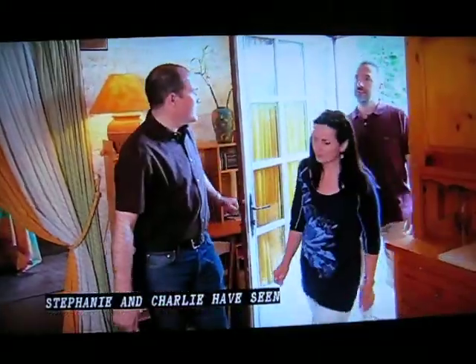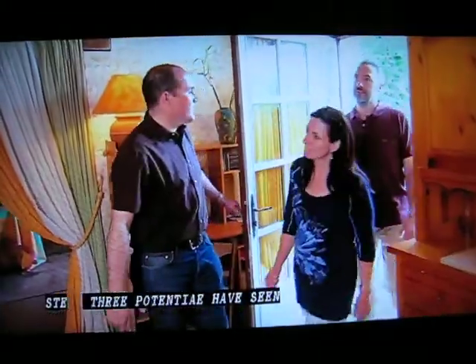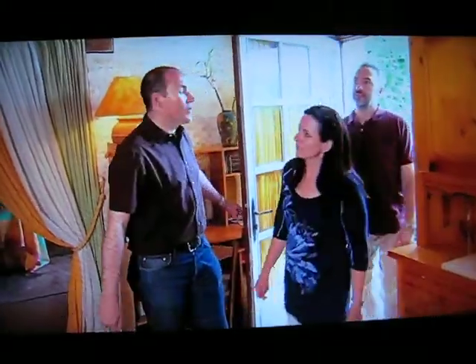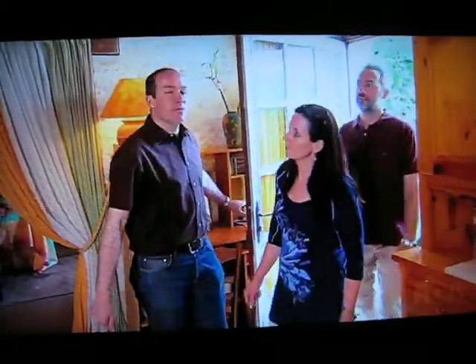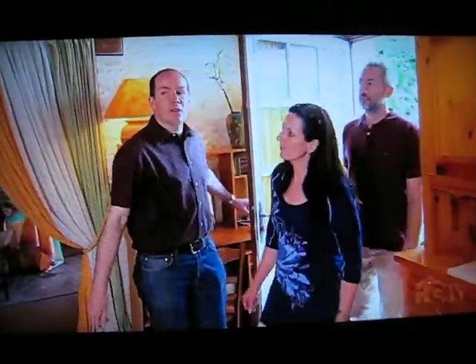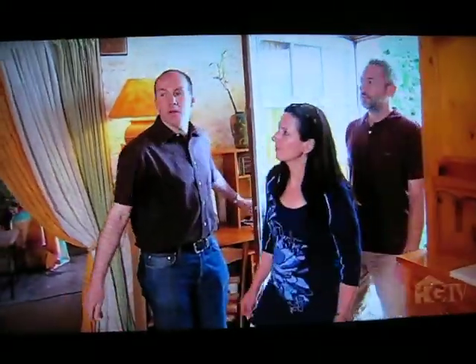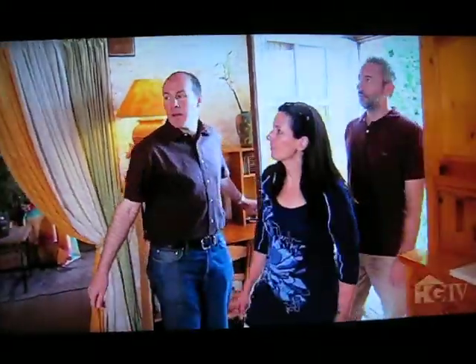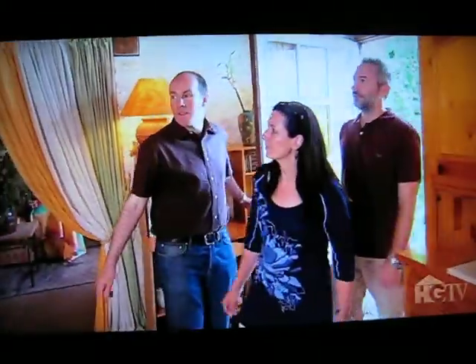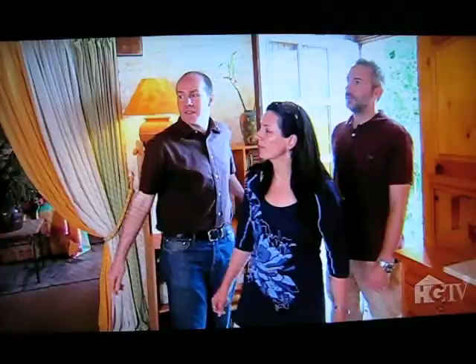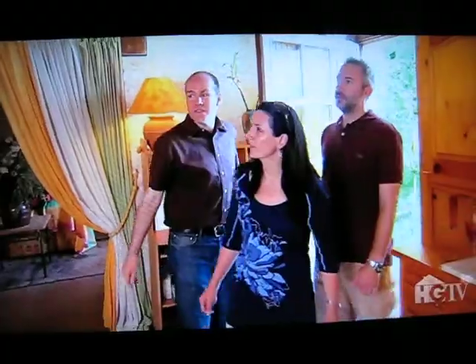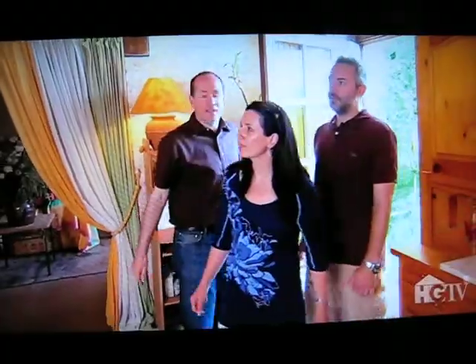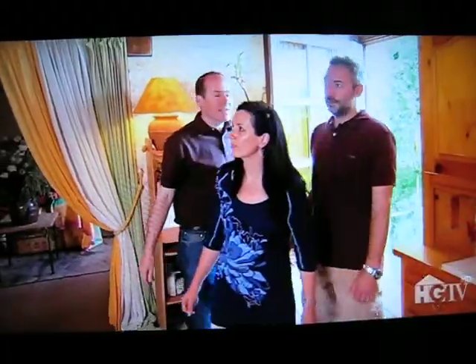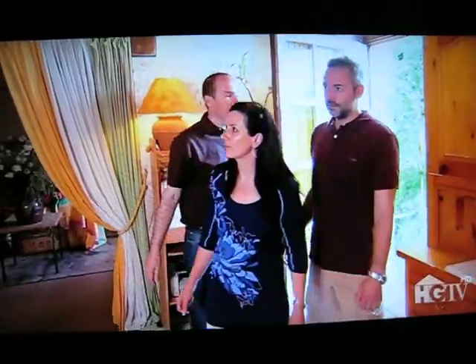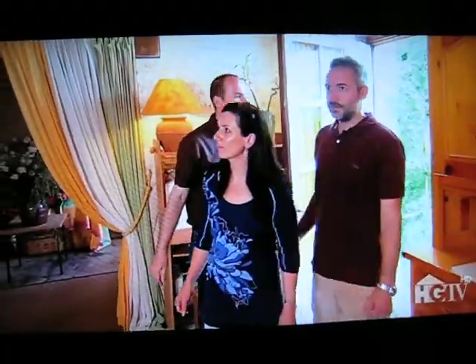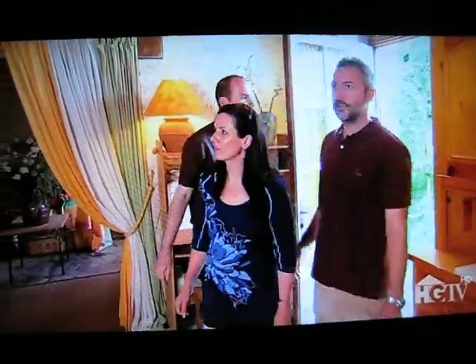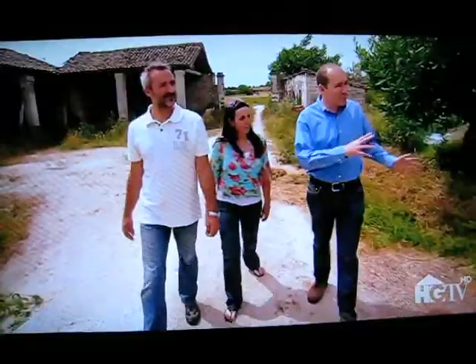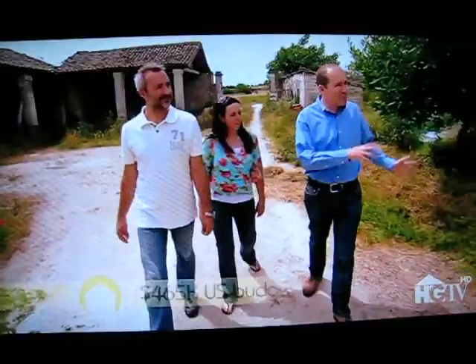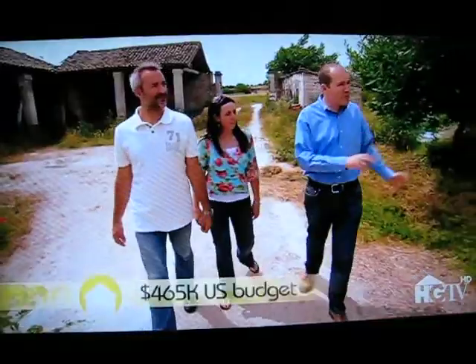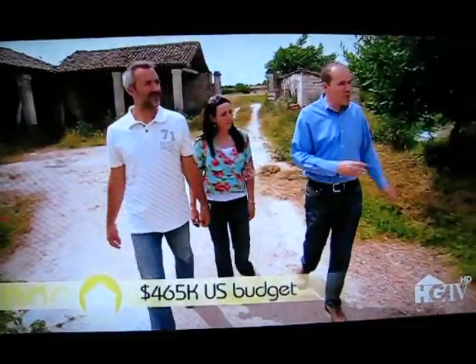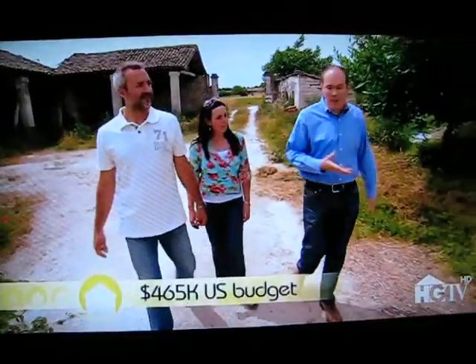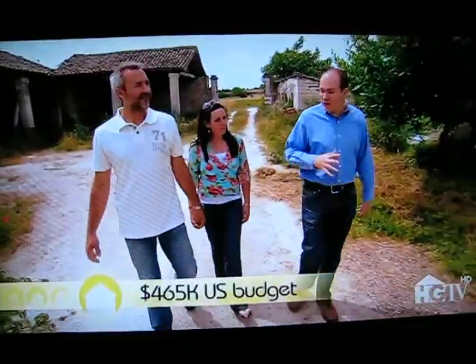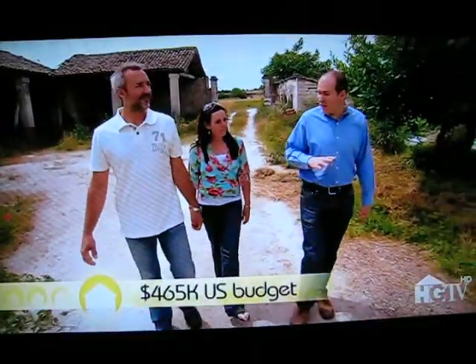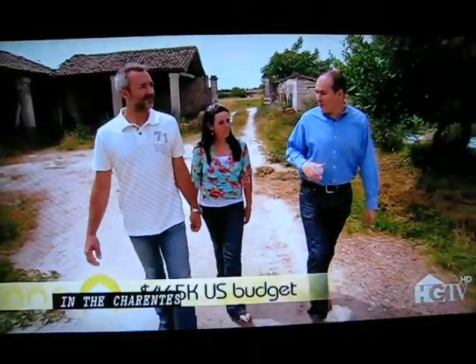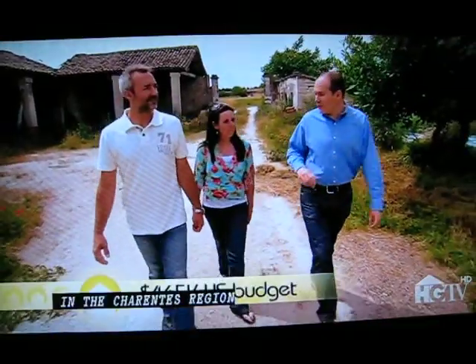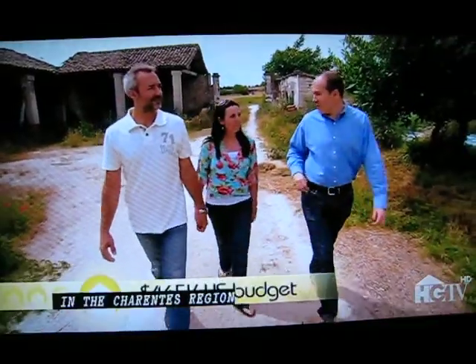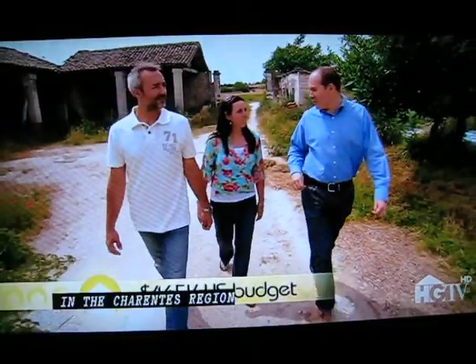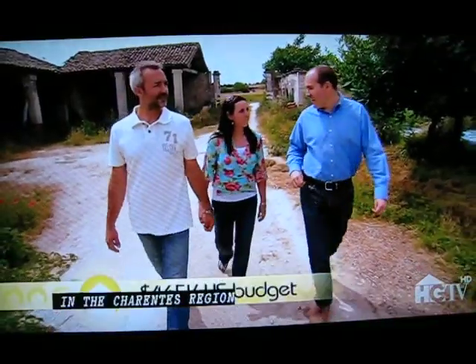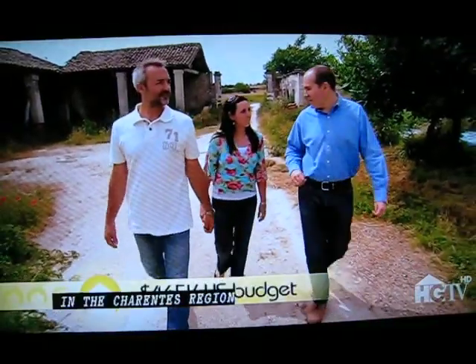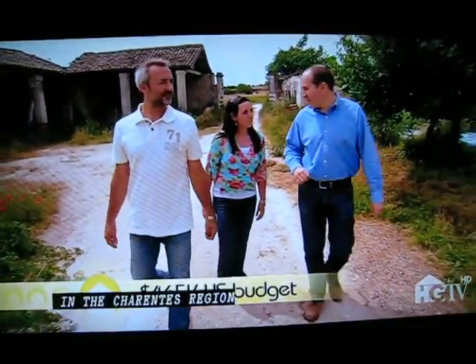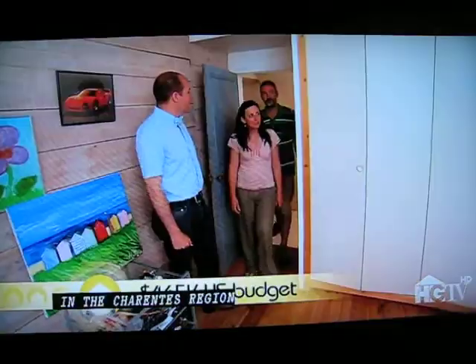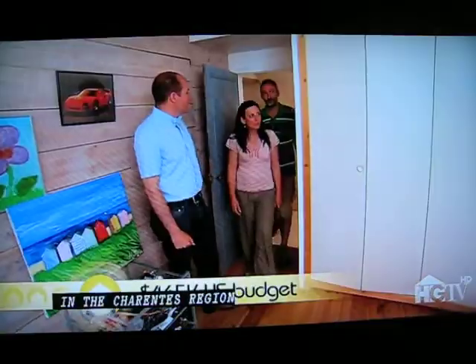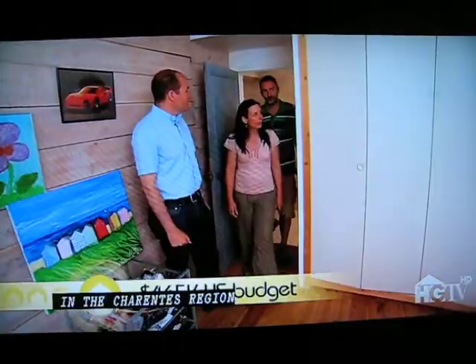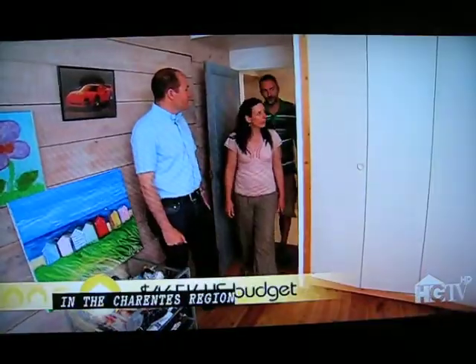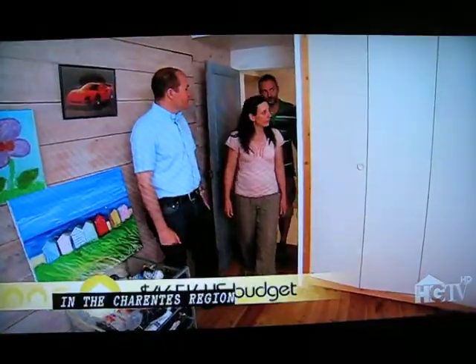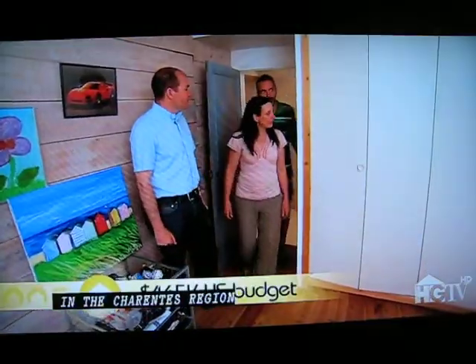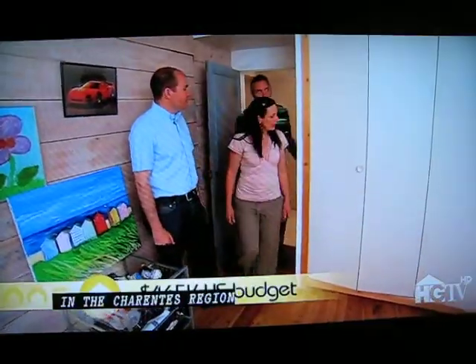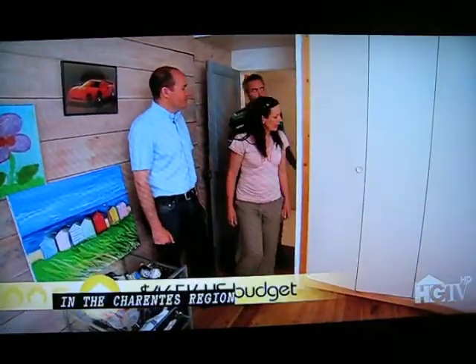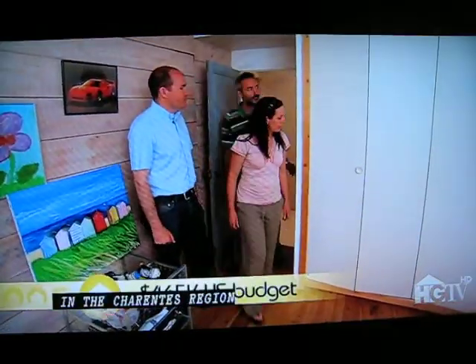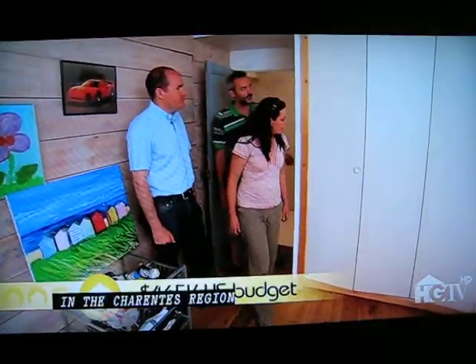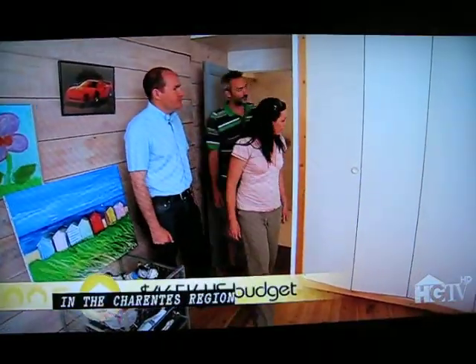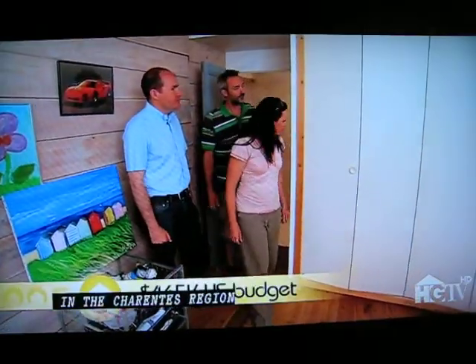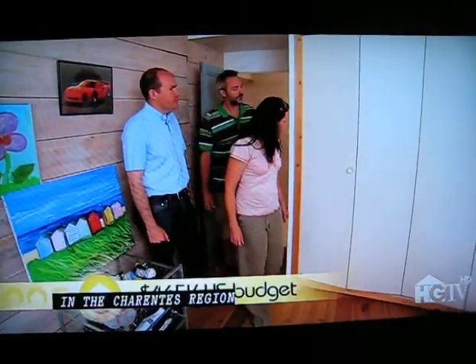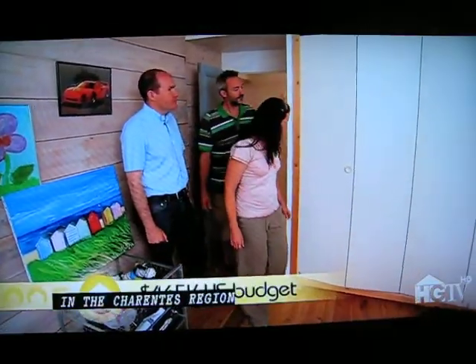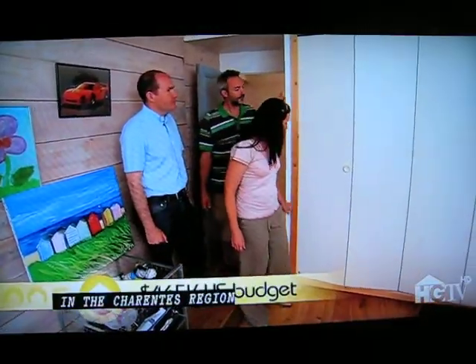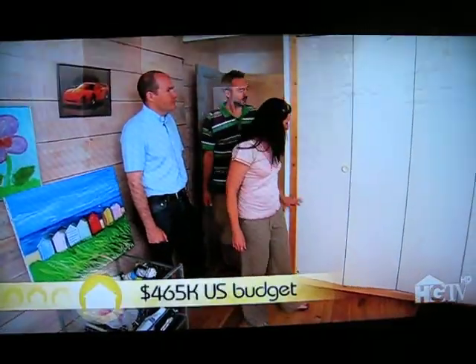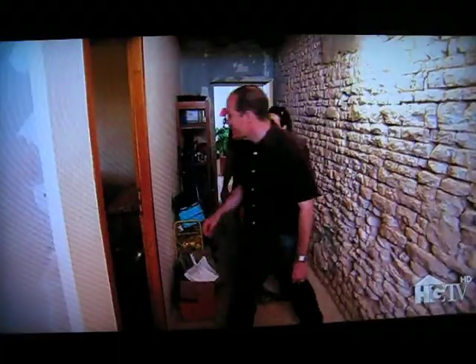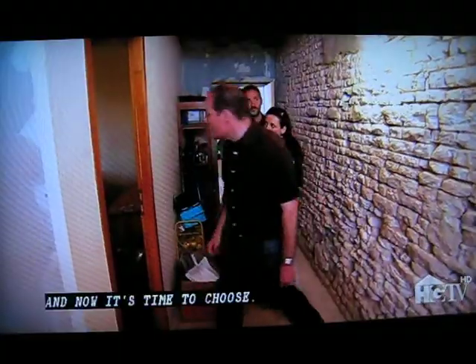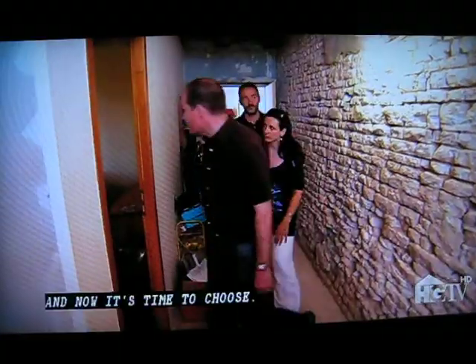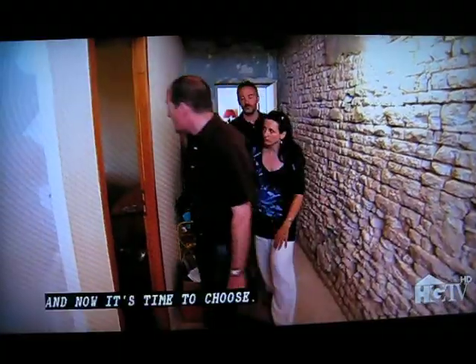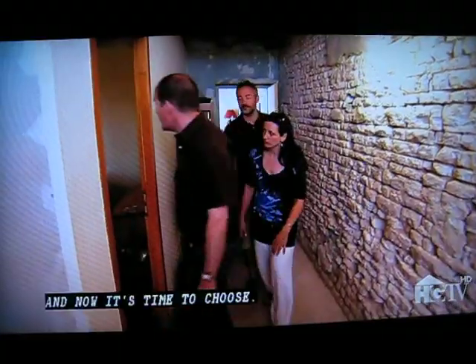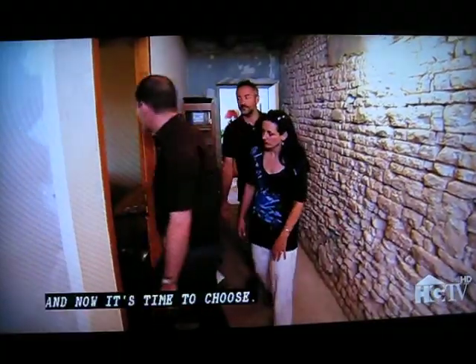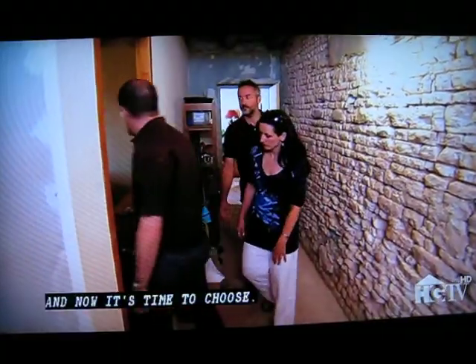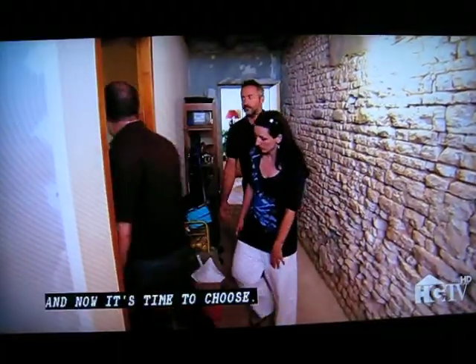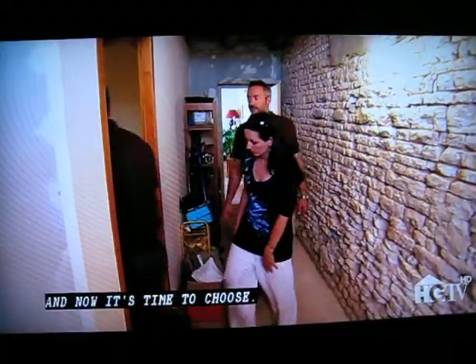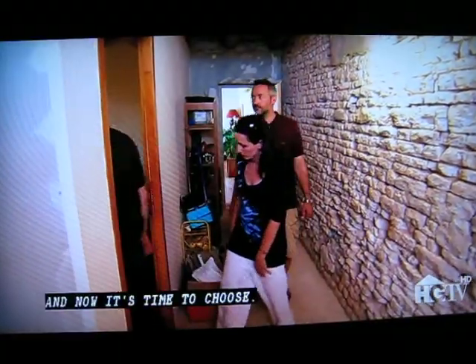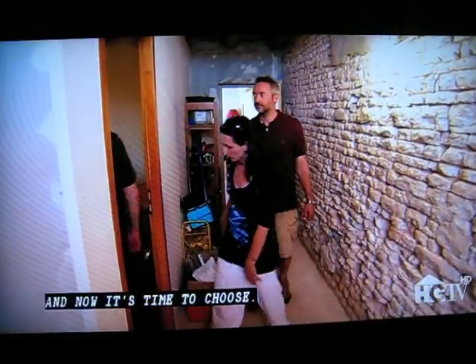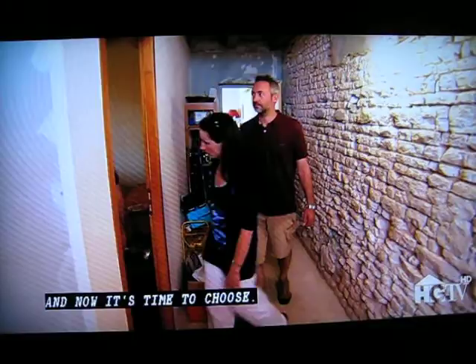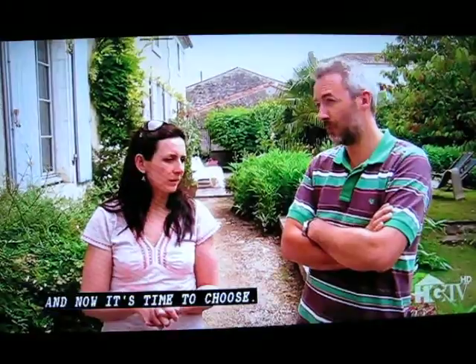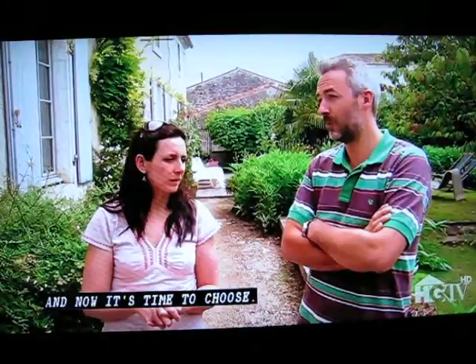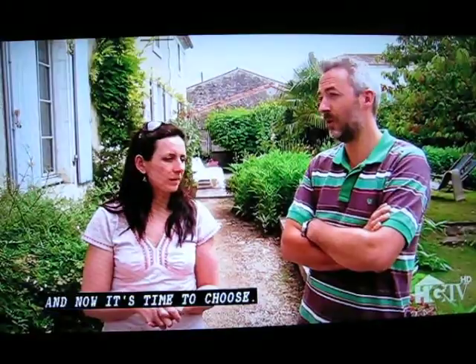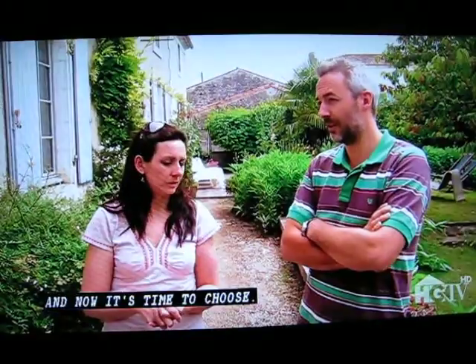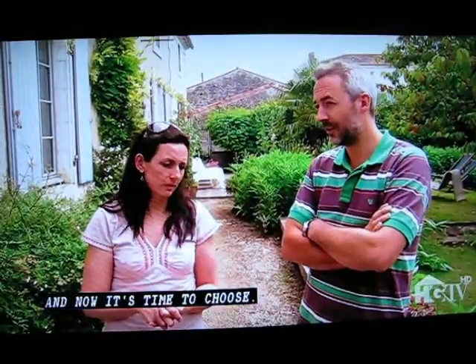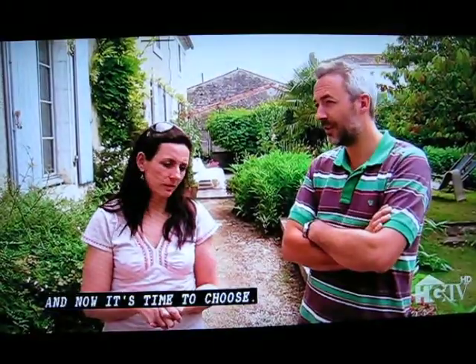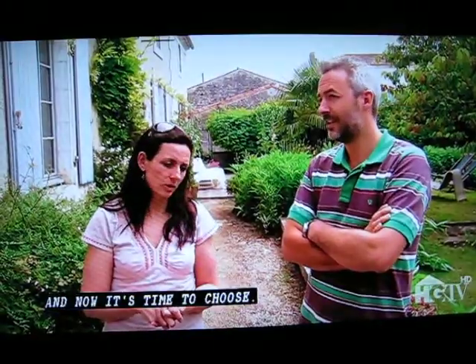Stephanie and Charlie have seen three potential bed and breakfast properties in the Chirante region of France and now it's time to choose.